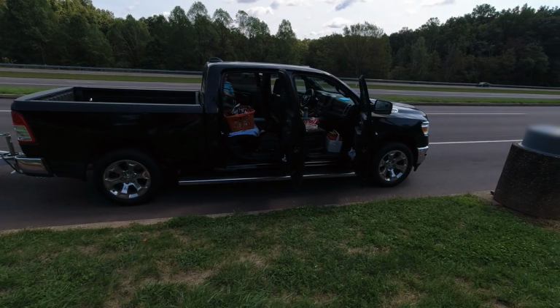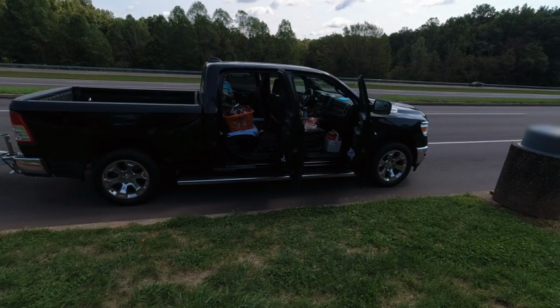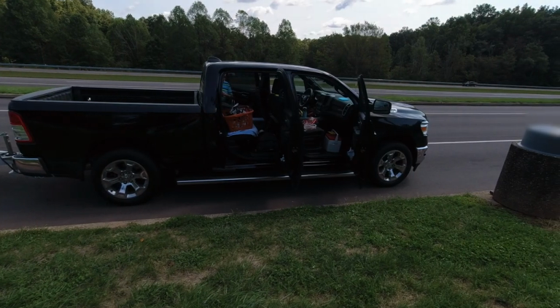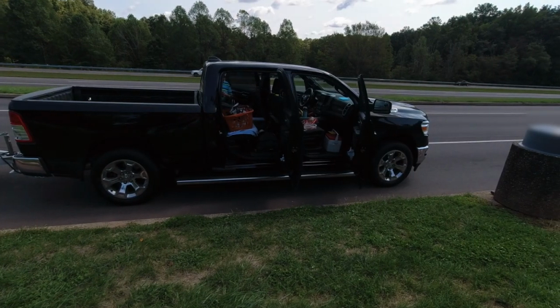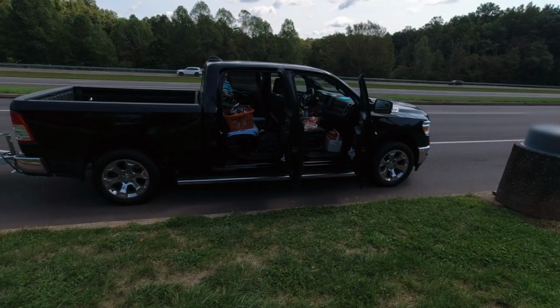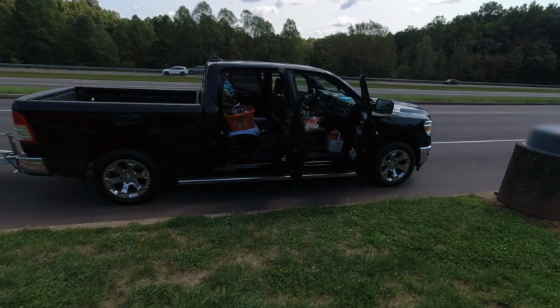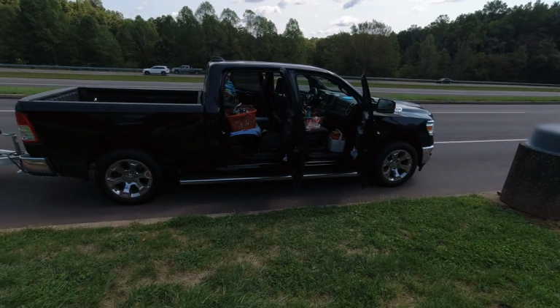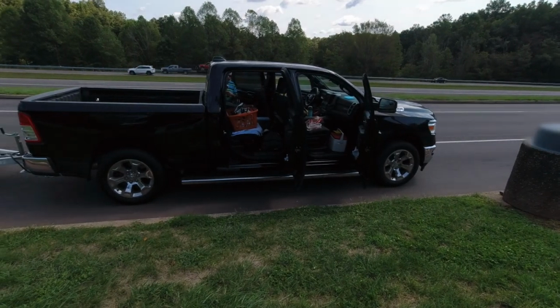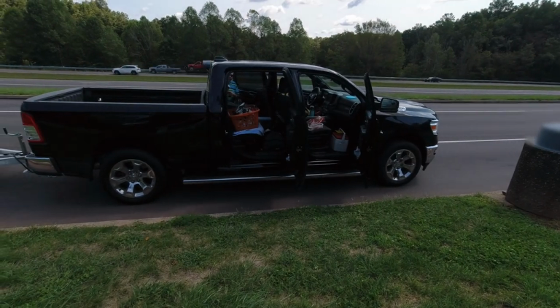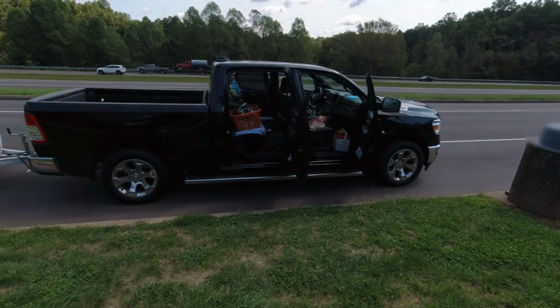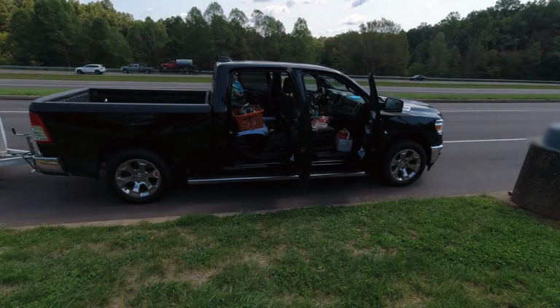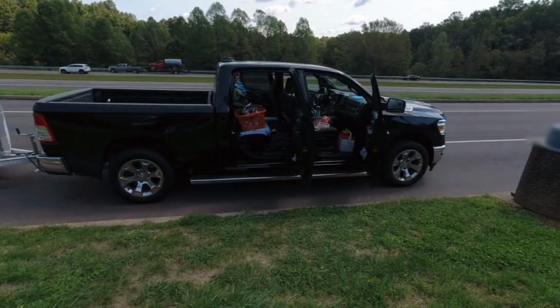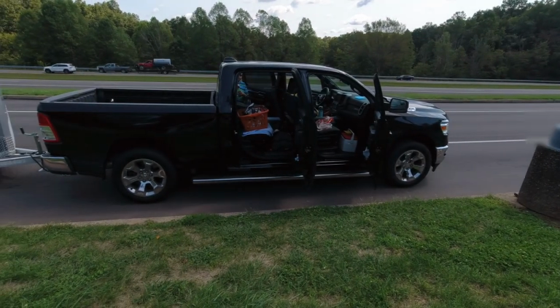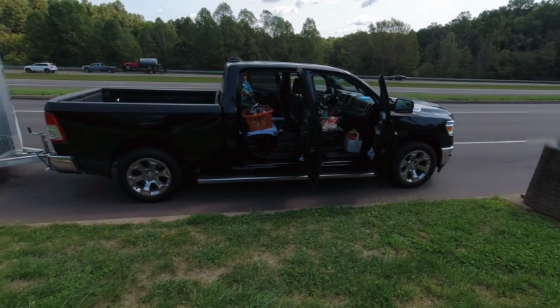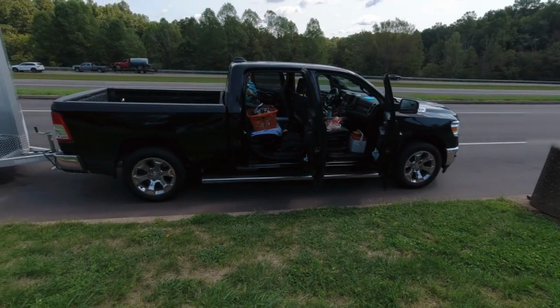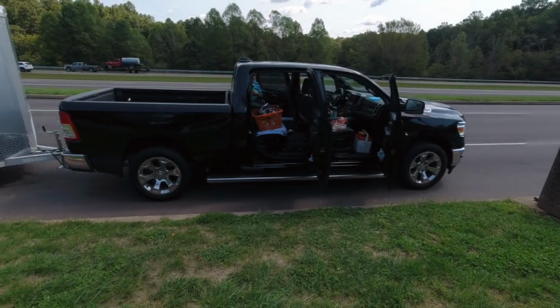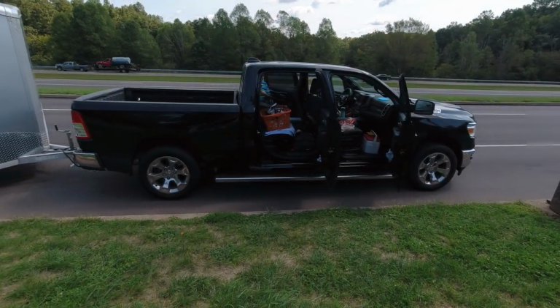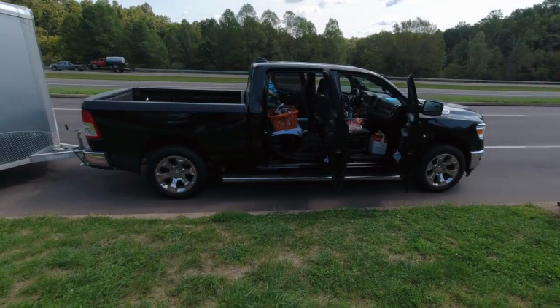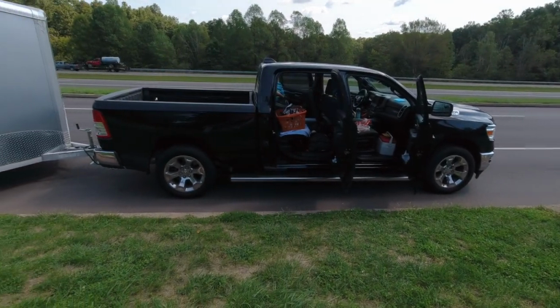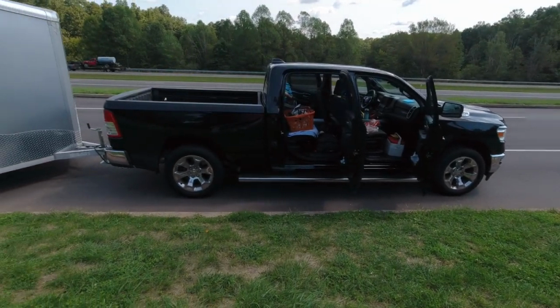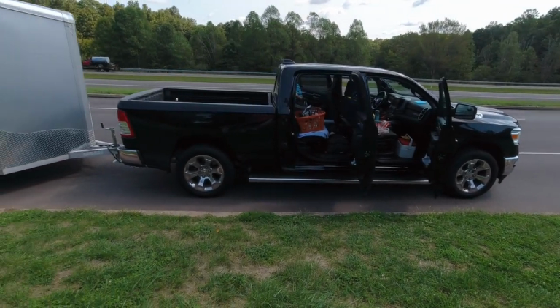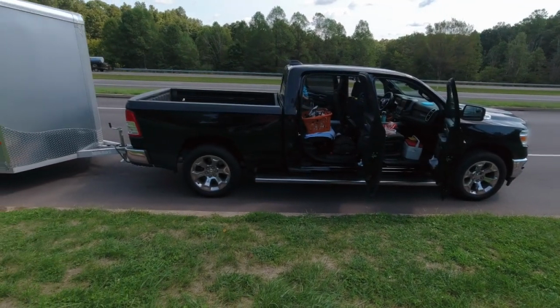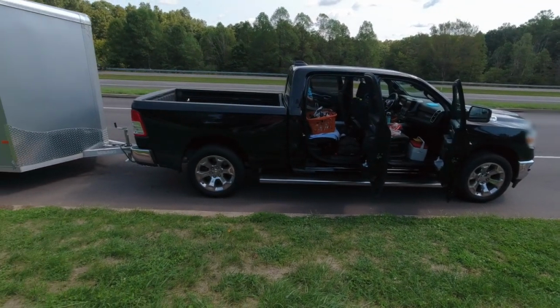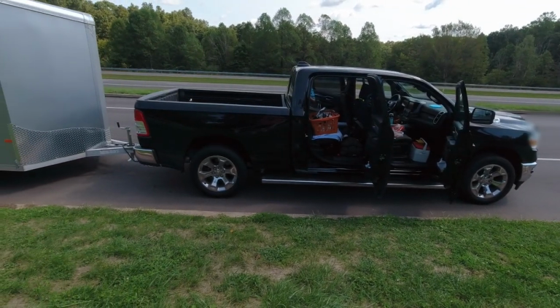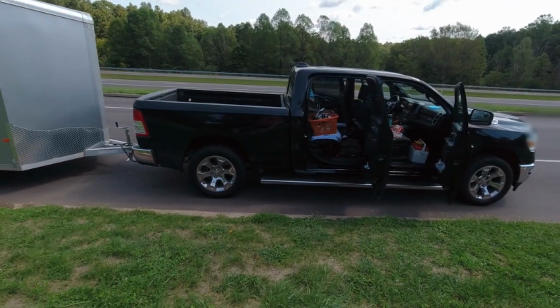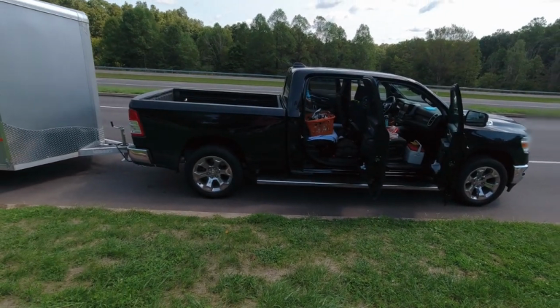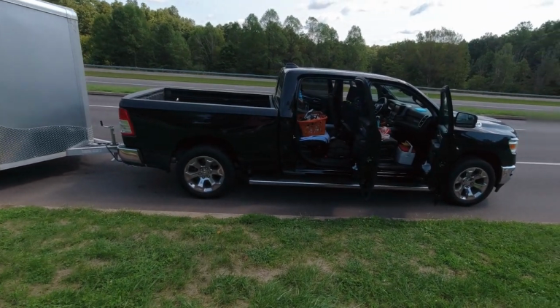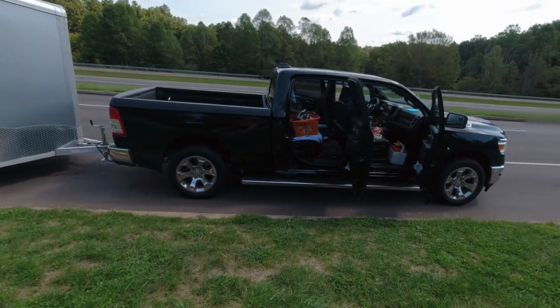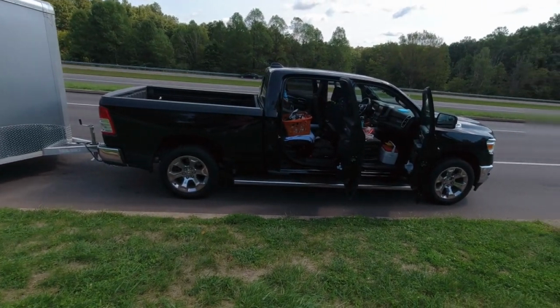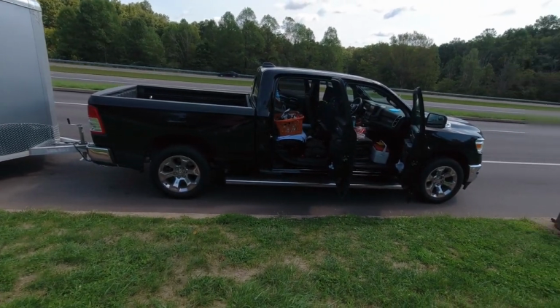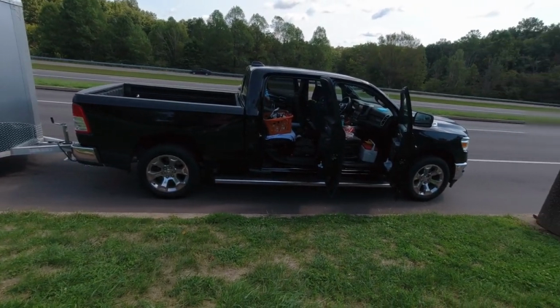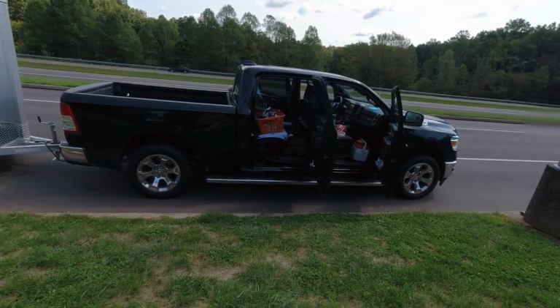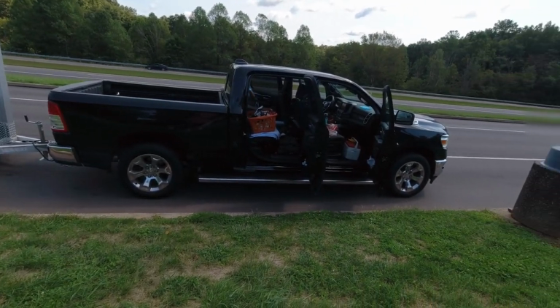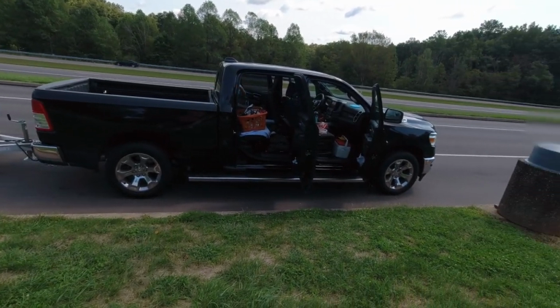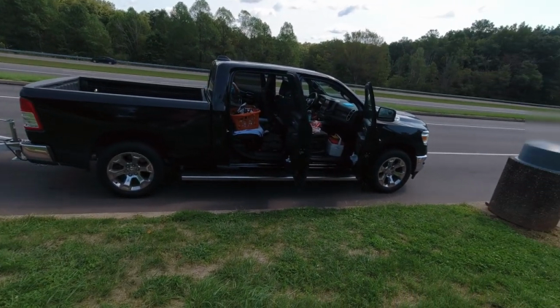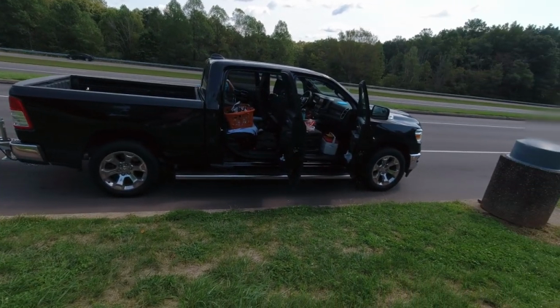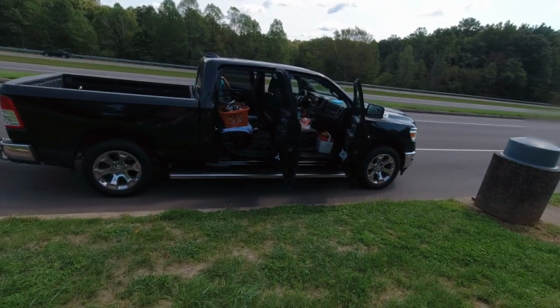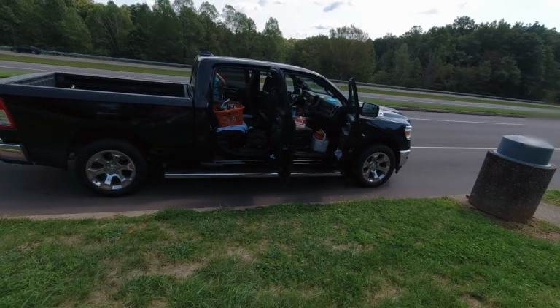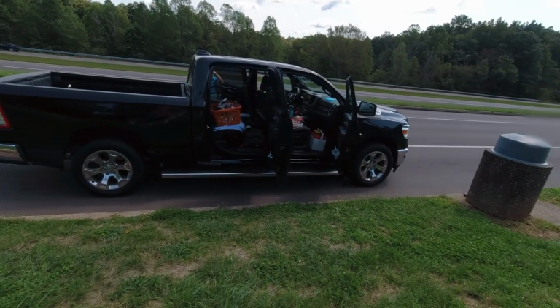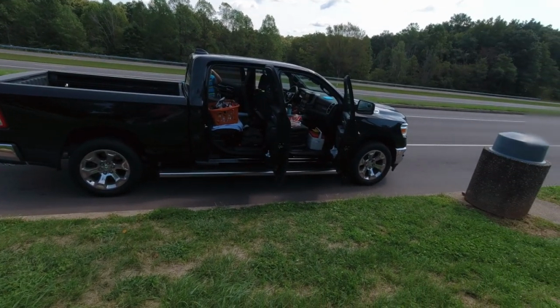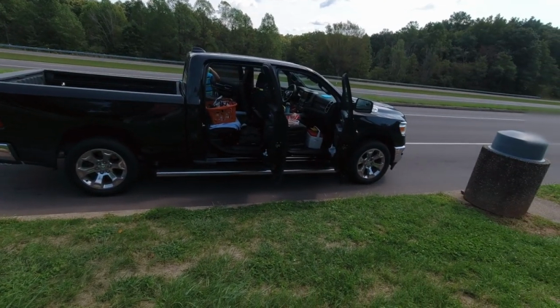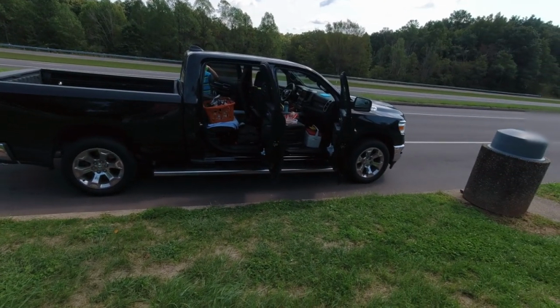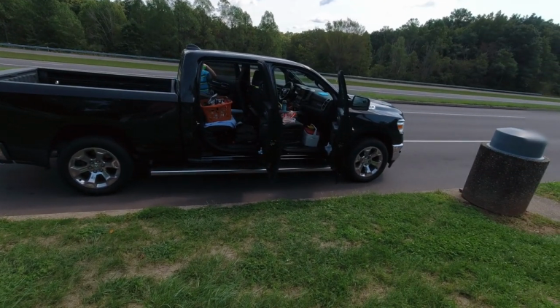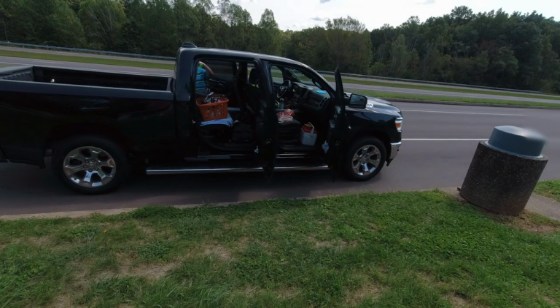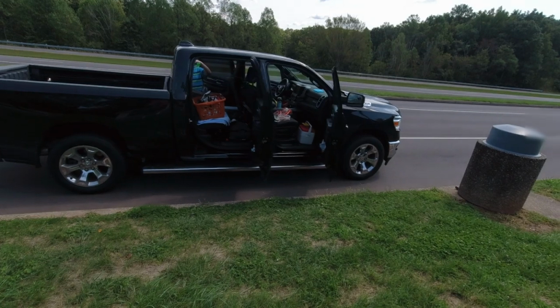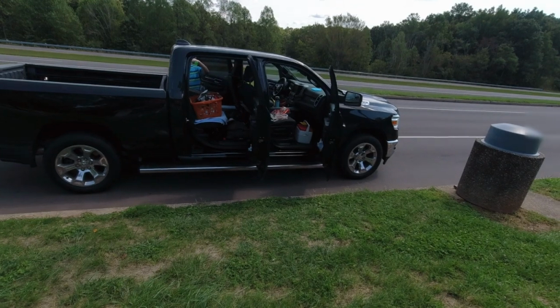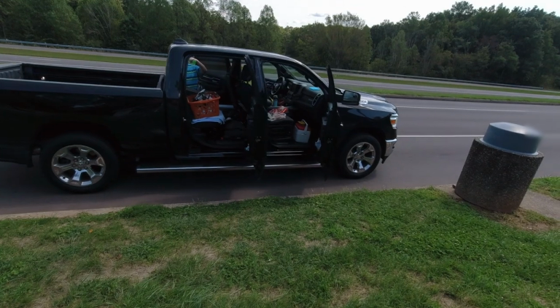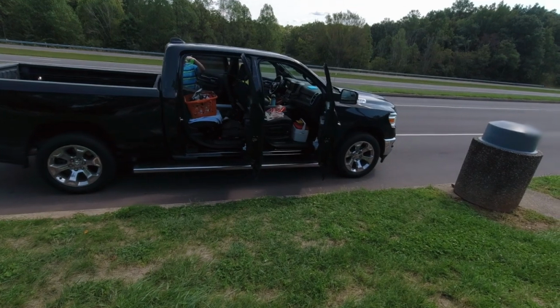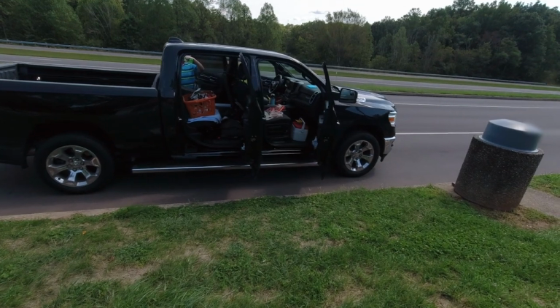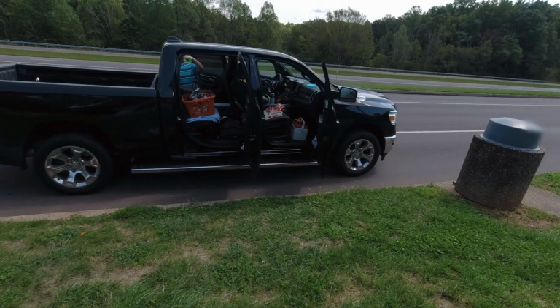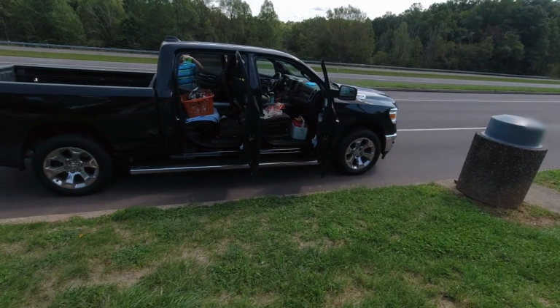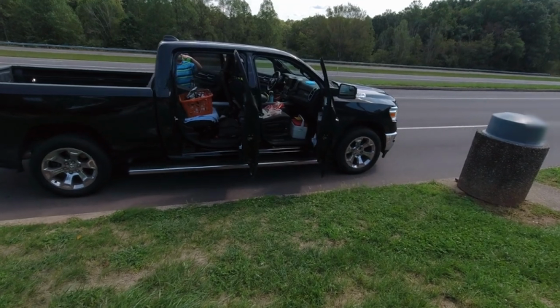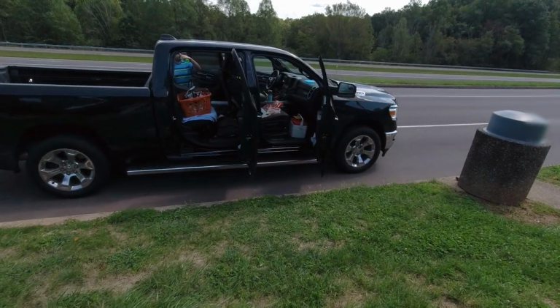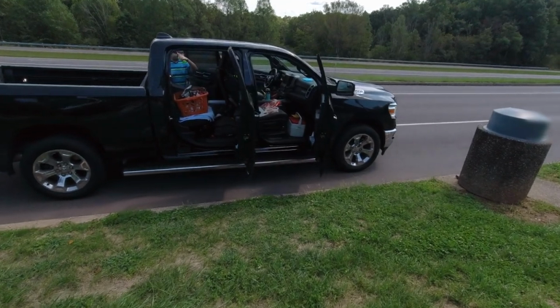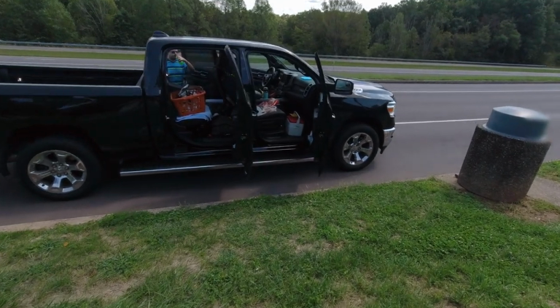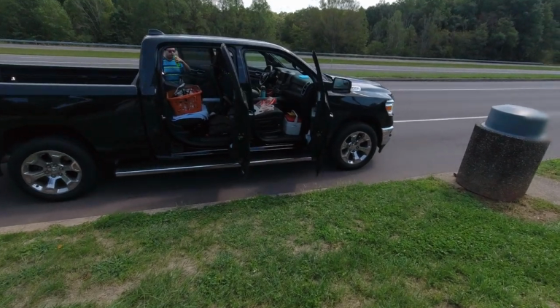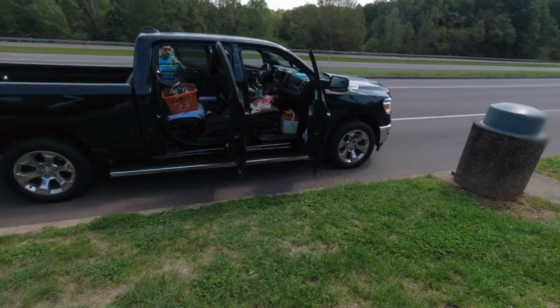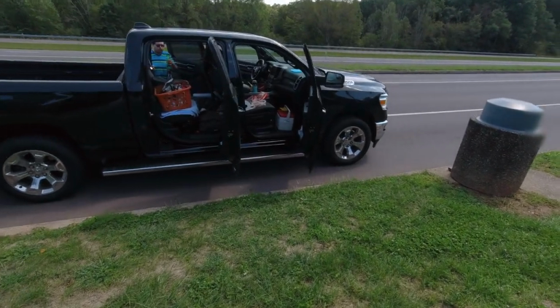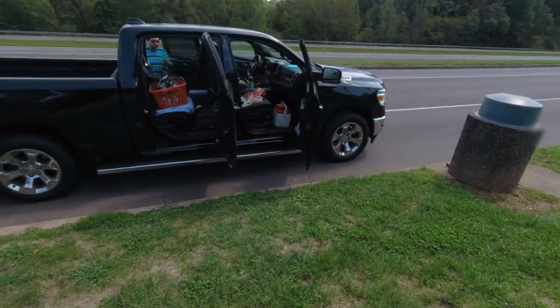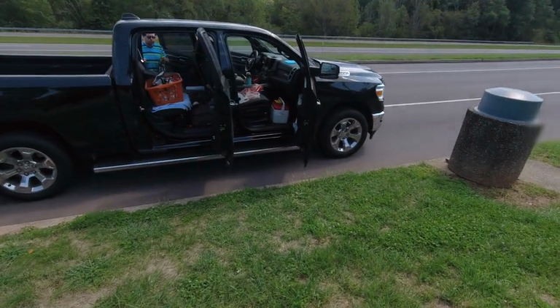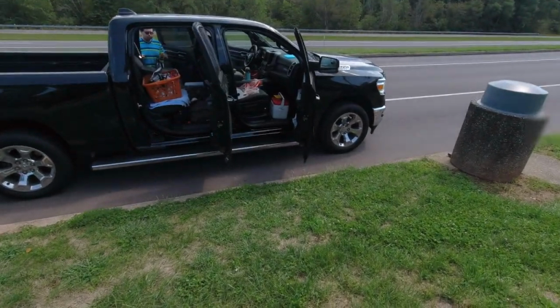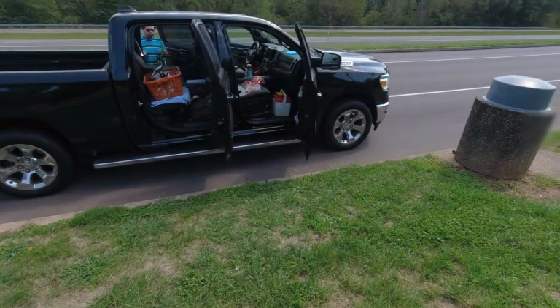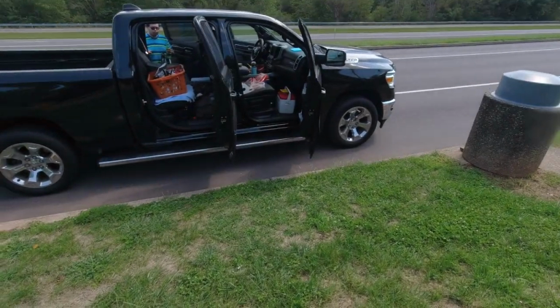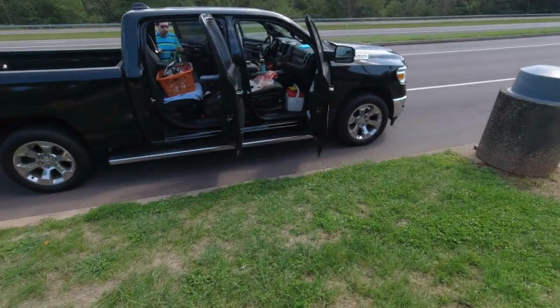Well hey everybody, it's Paul. Welcome to the channel. I know a lot of people are talking about towing with a 1500.